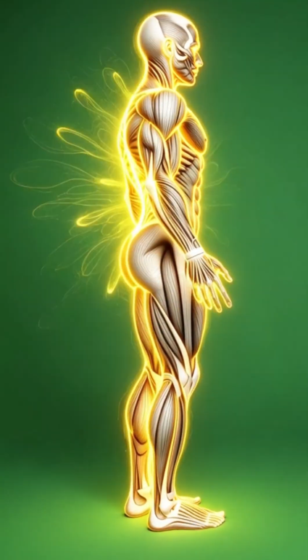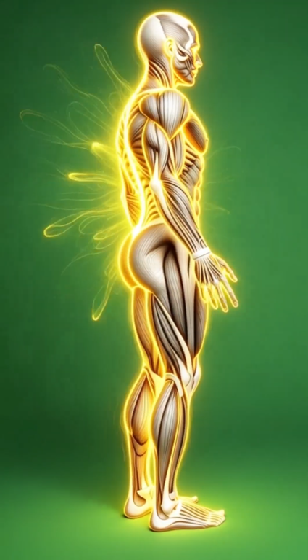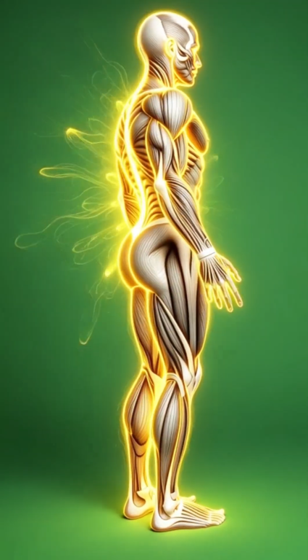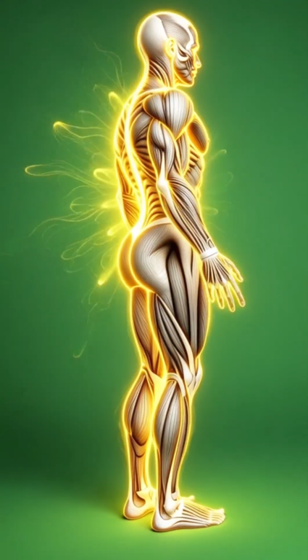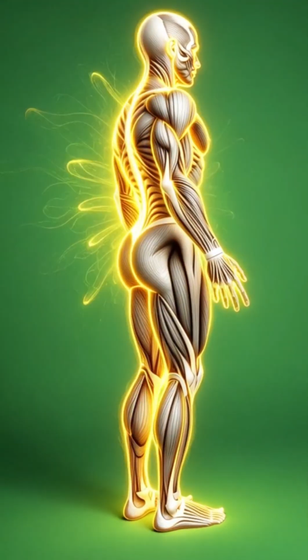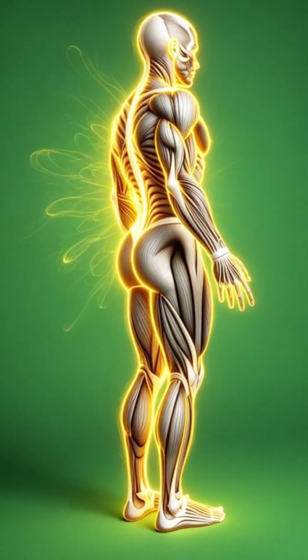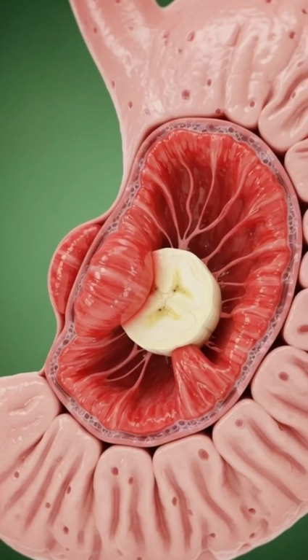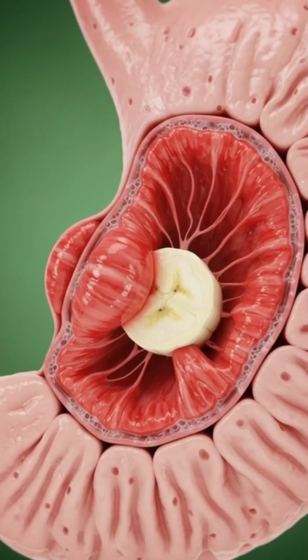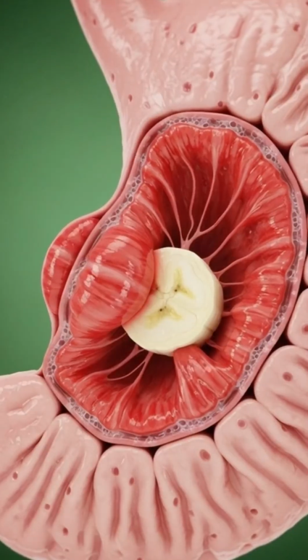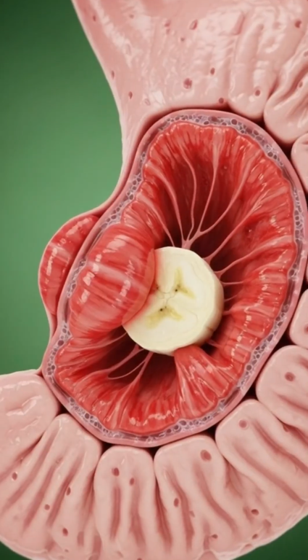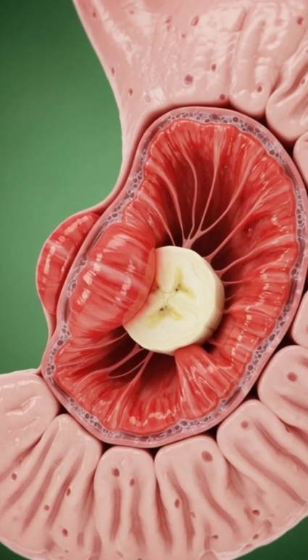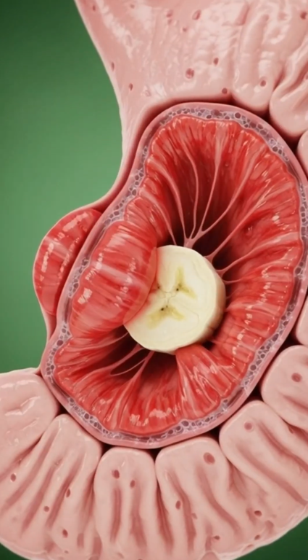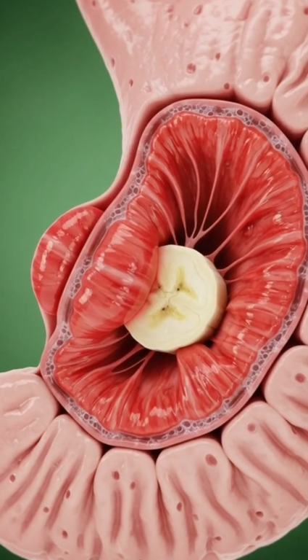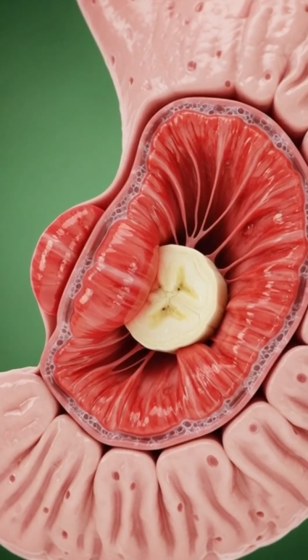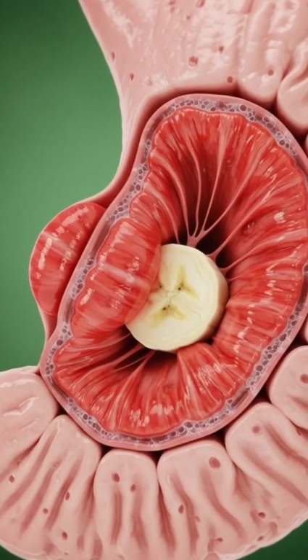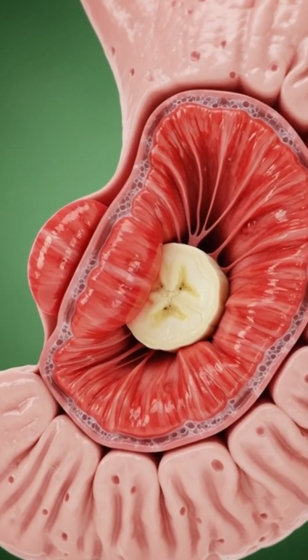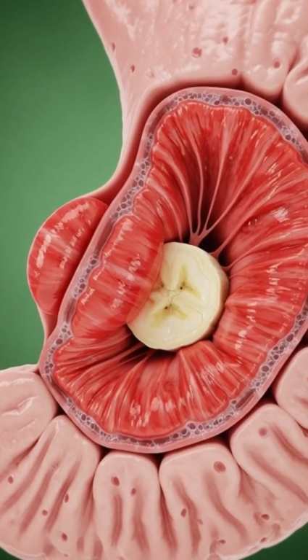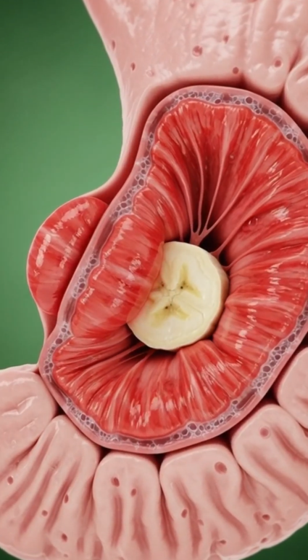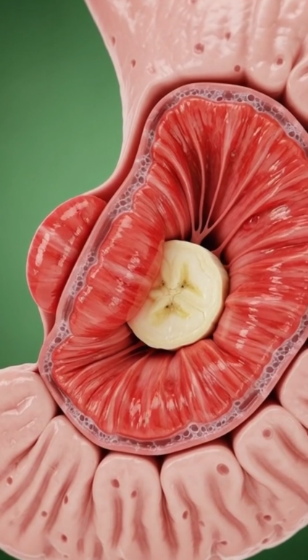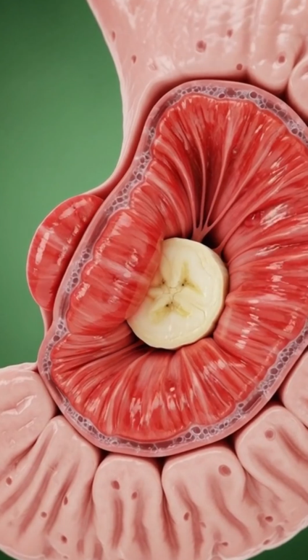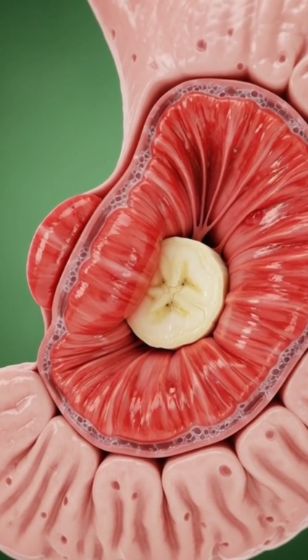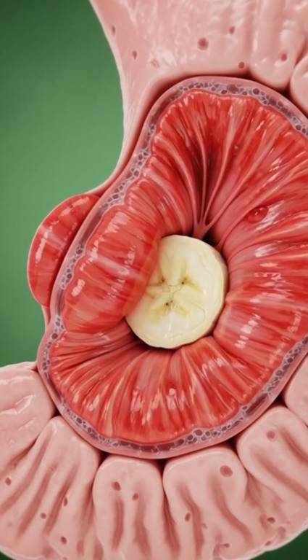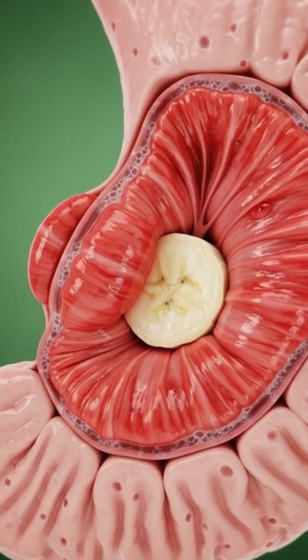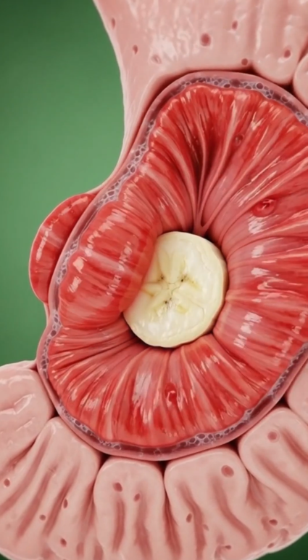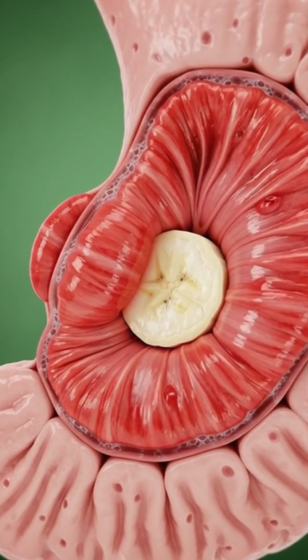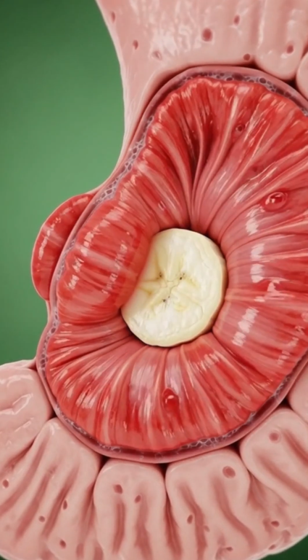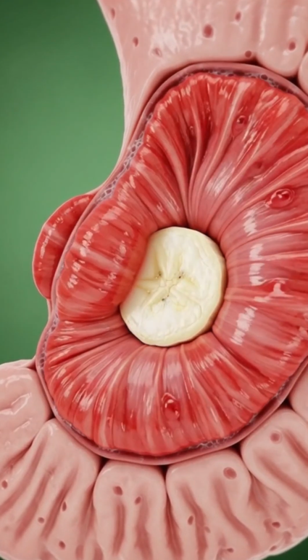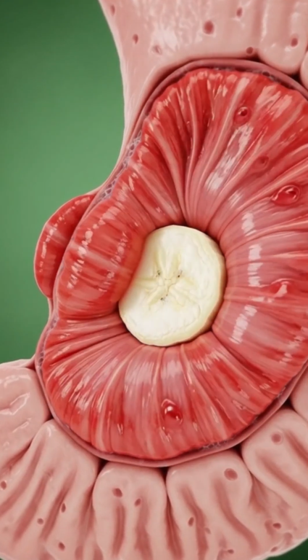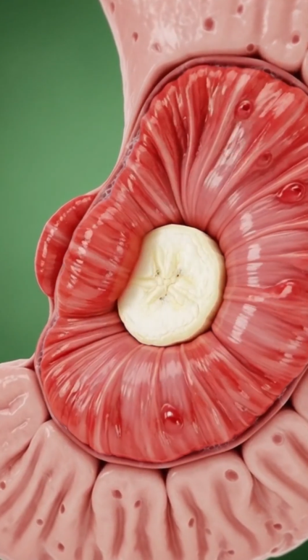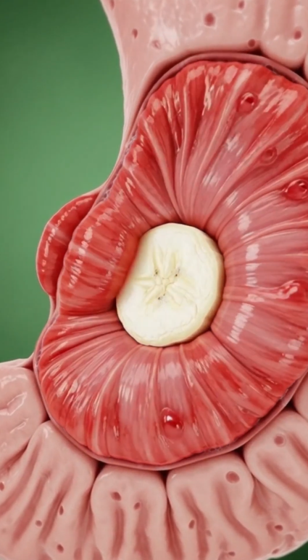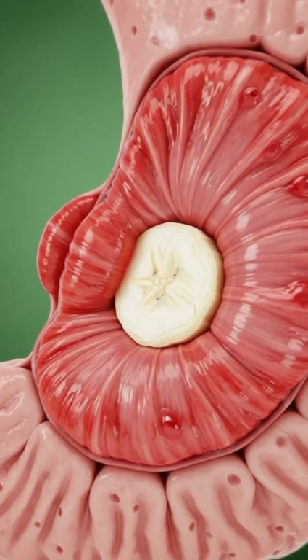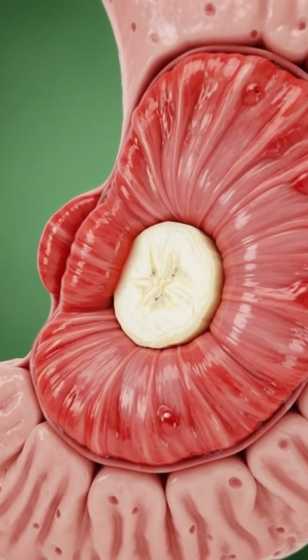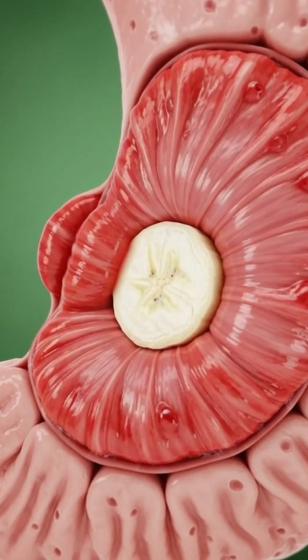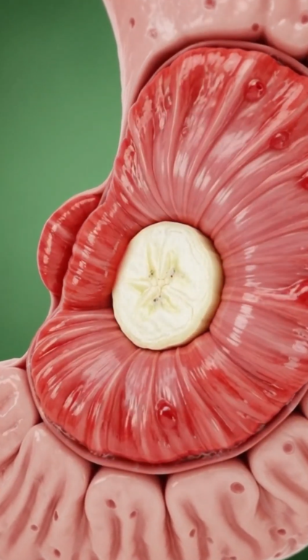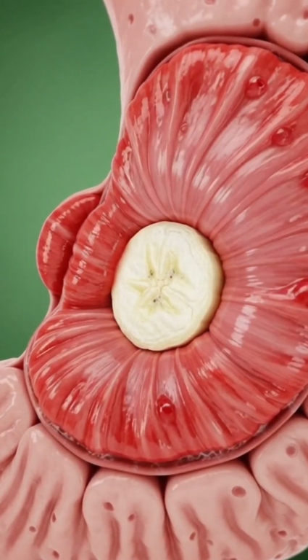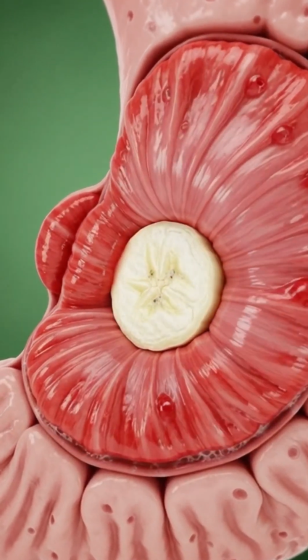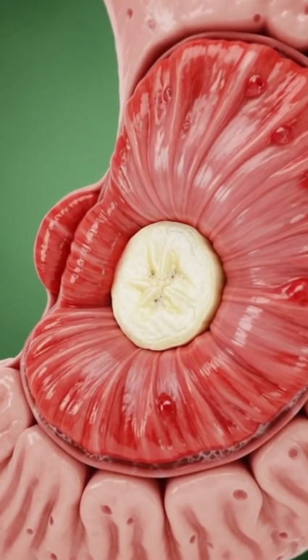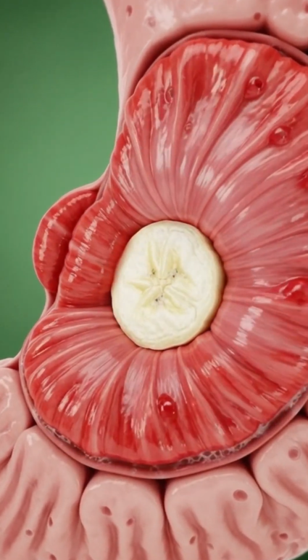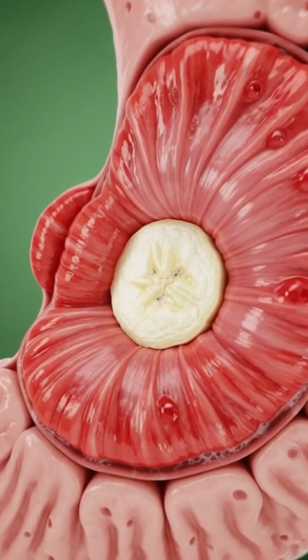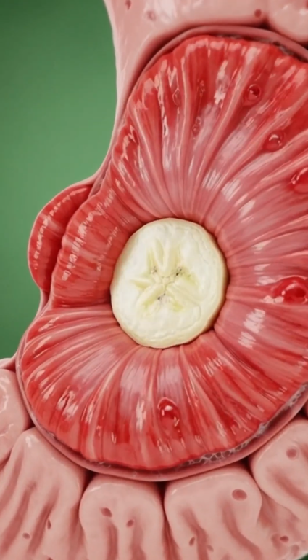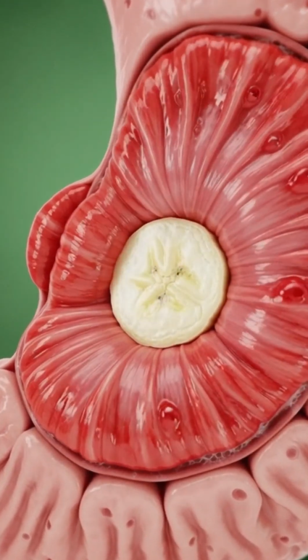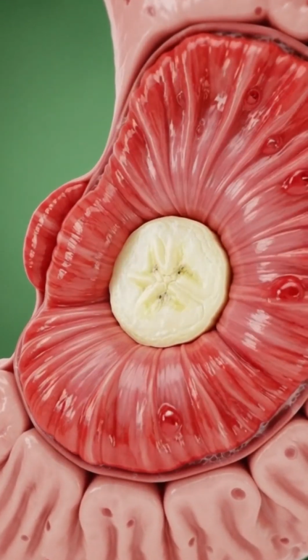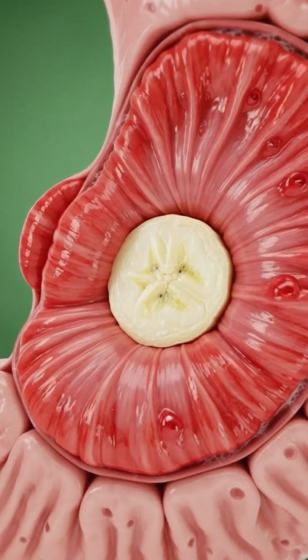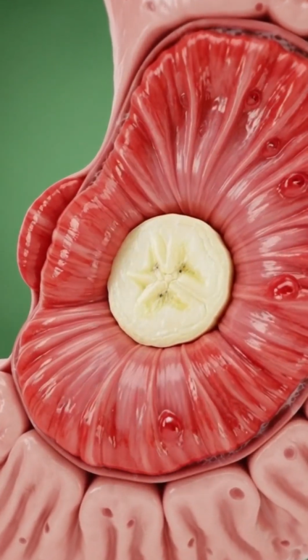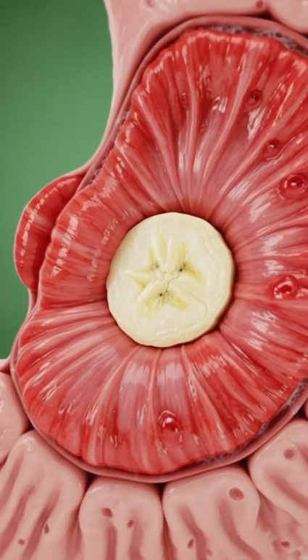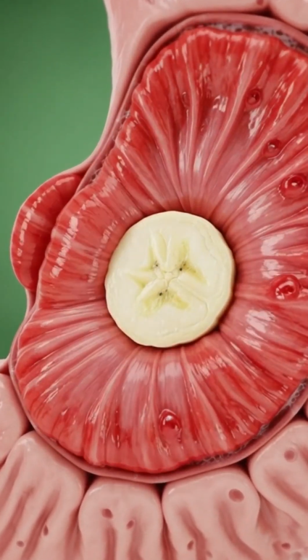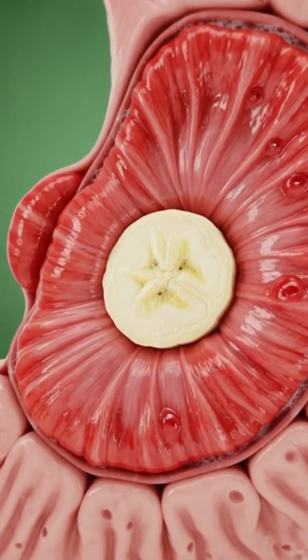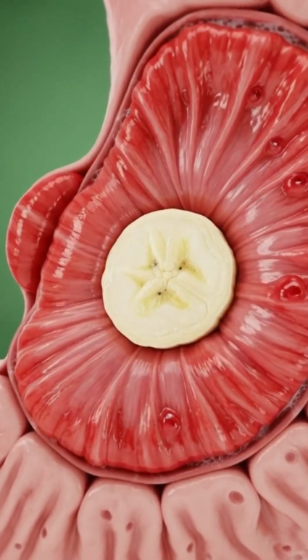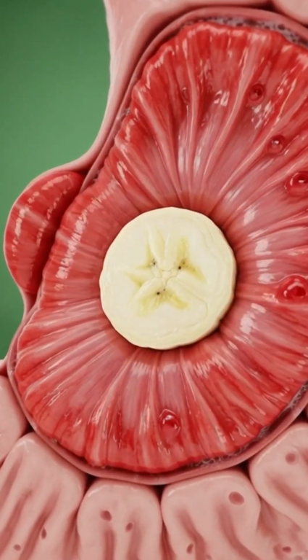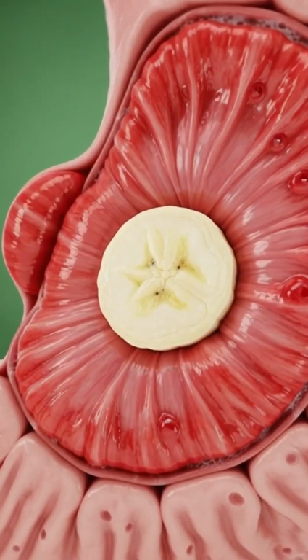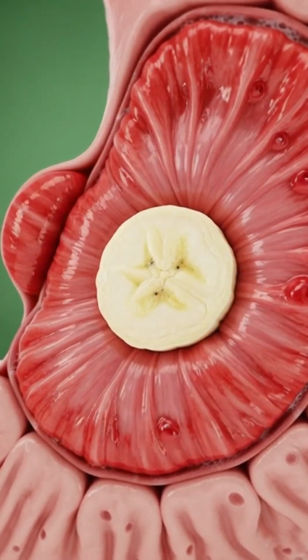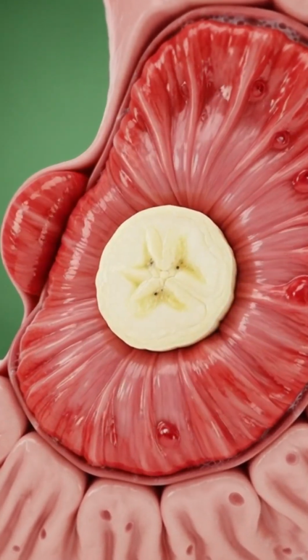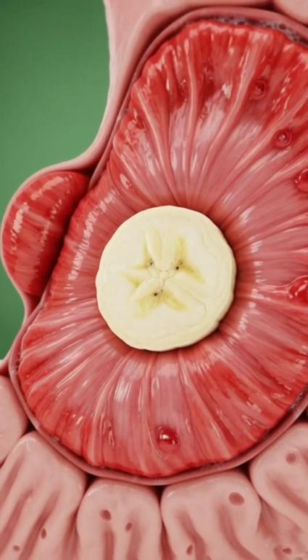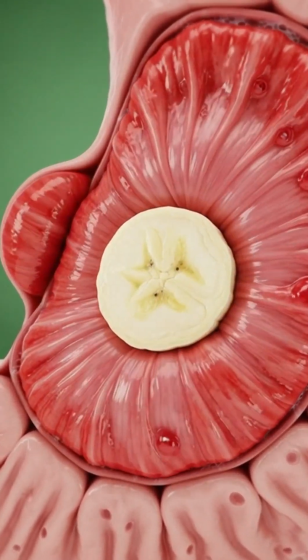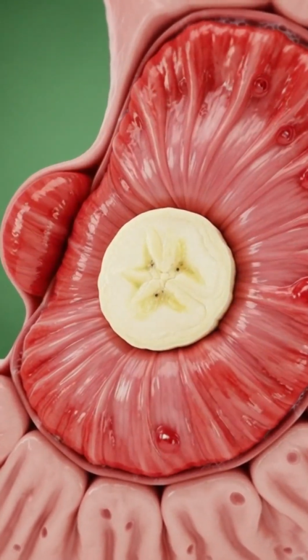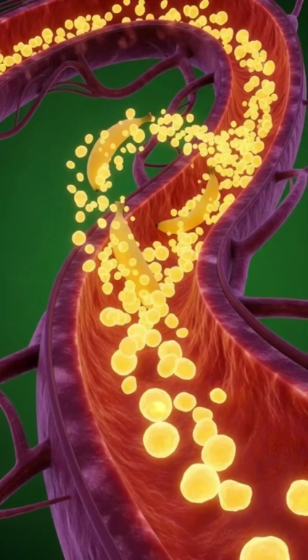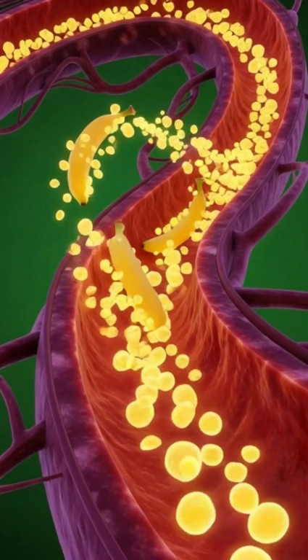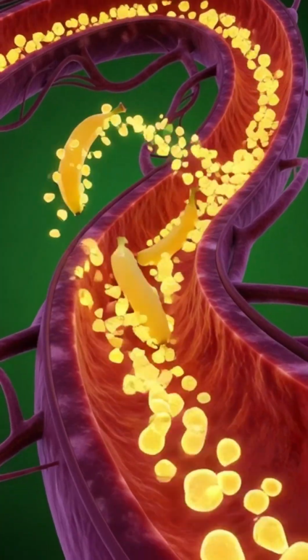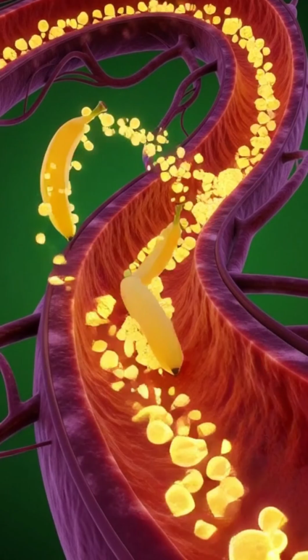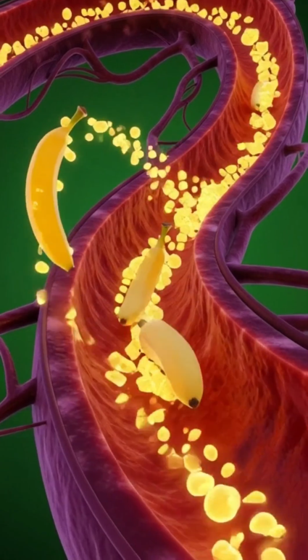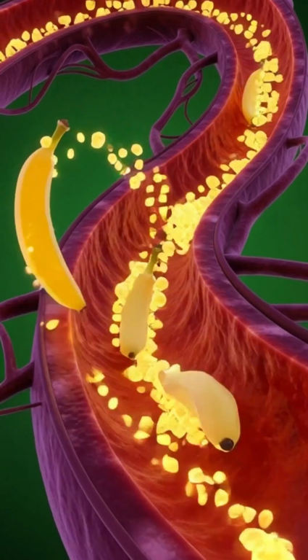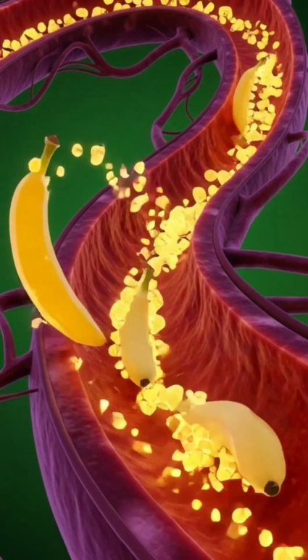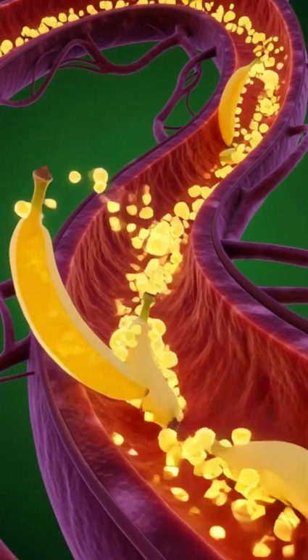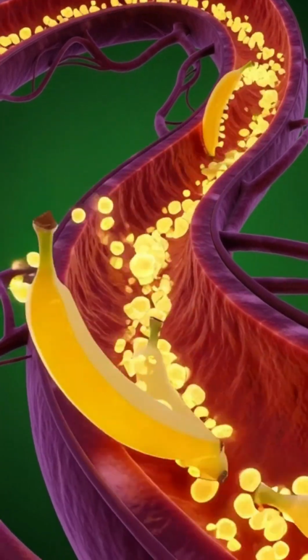The gut microbiome dances with activity, fueled by banana fibers. But in a quick shift, the story shows potential side effects.